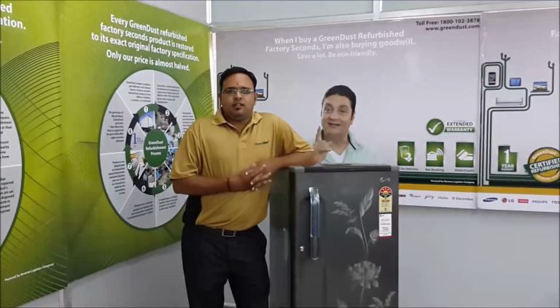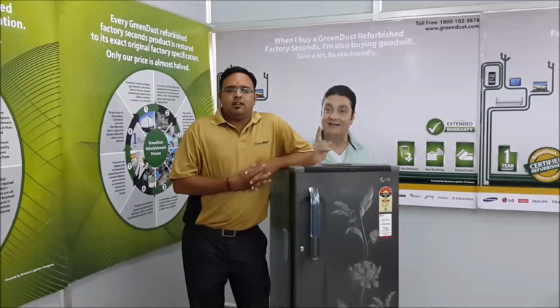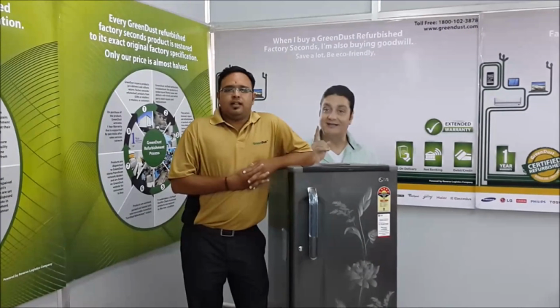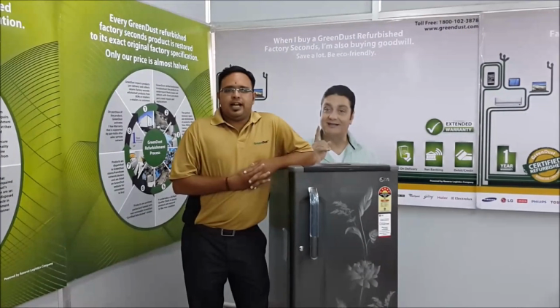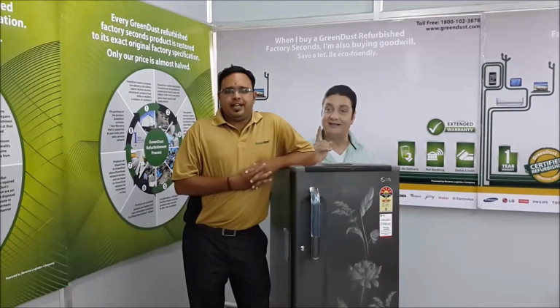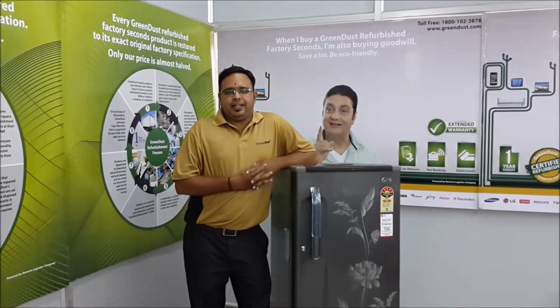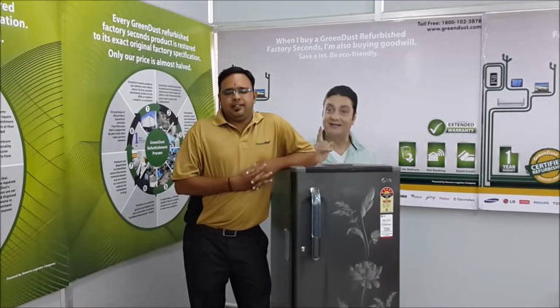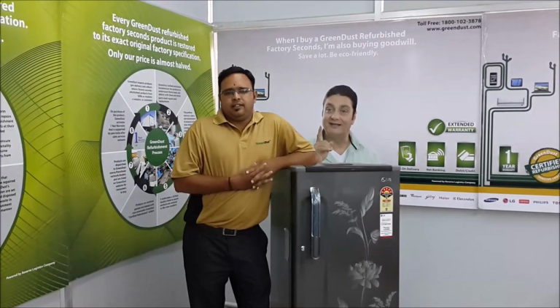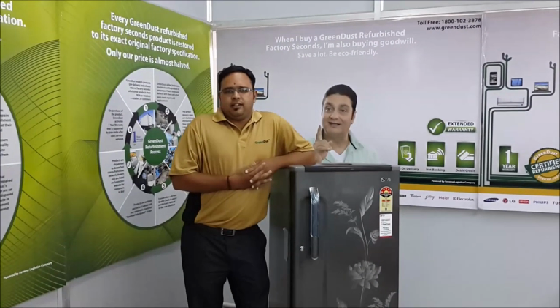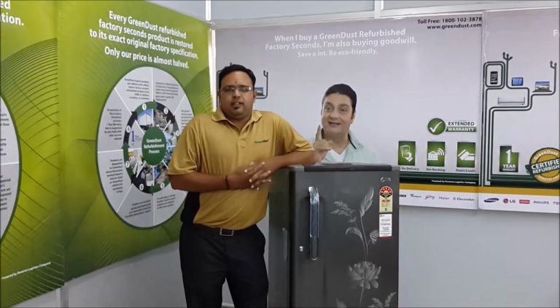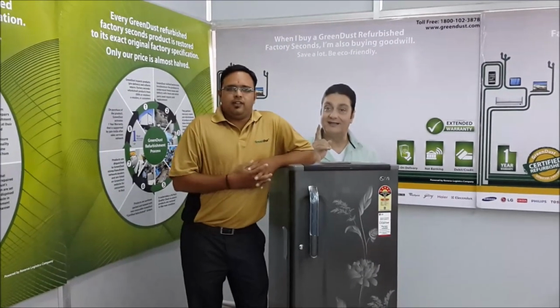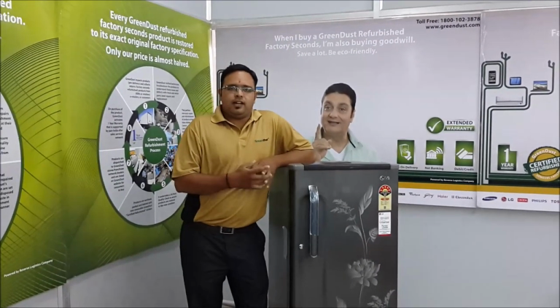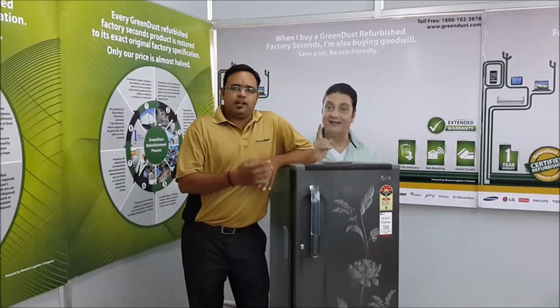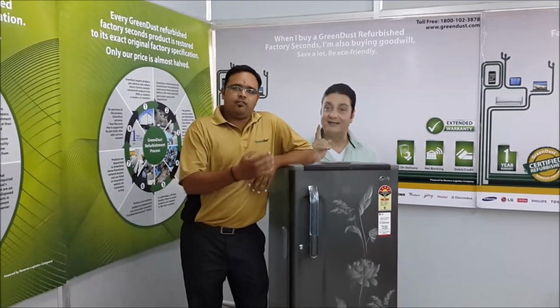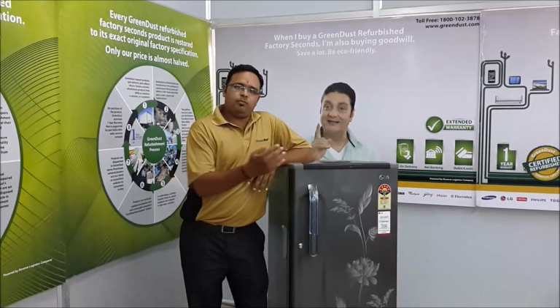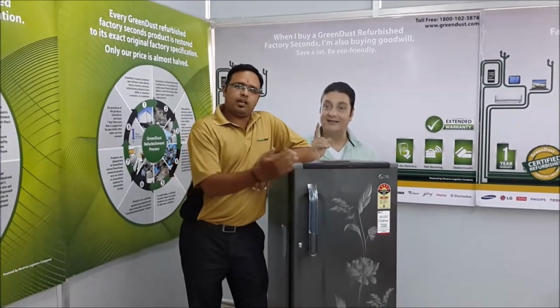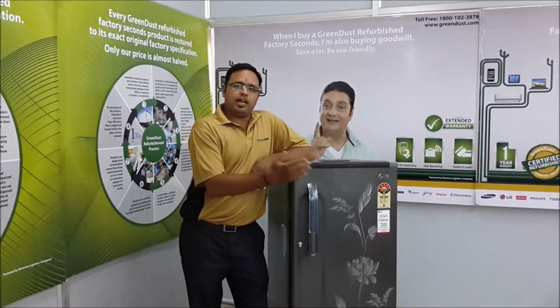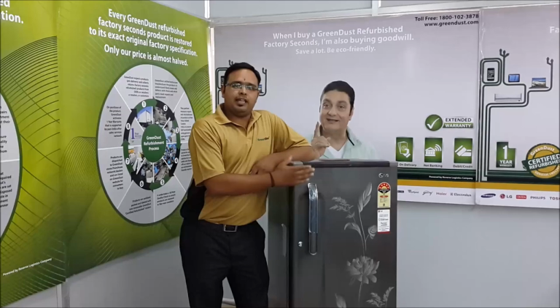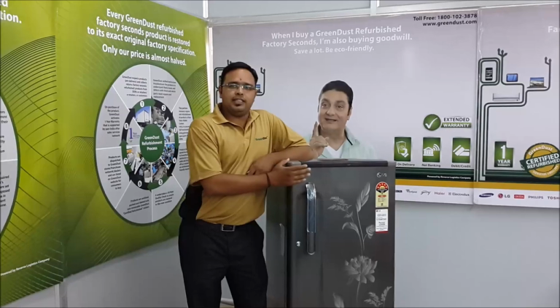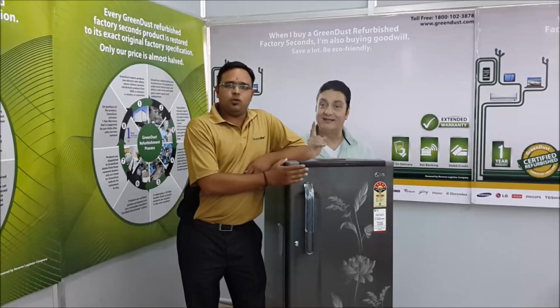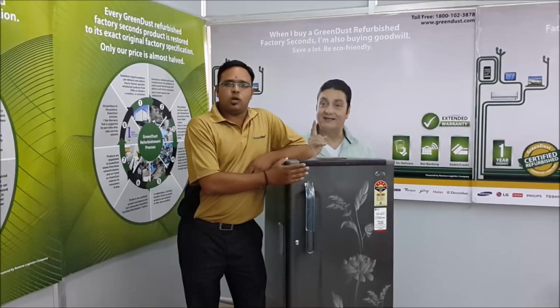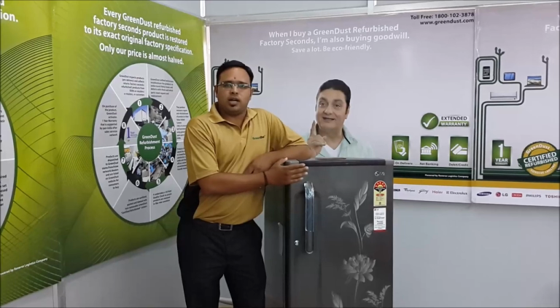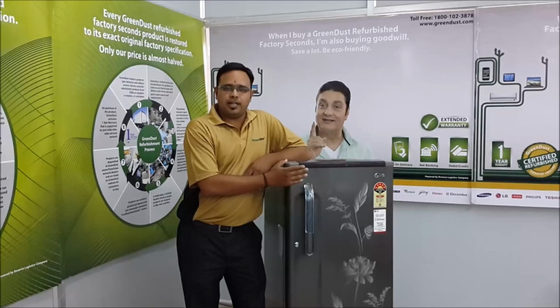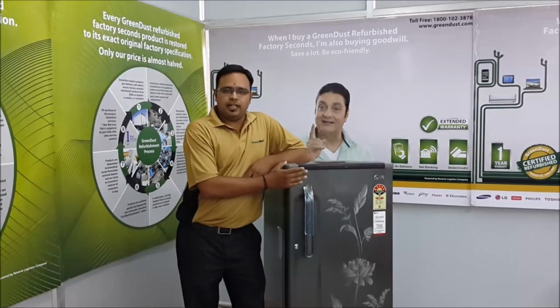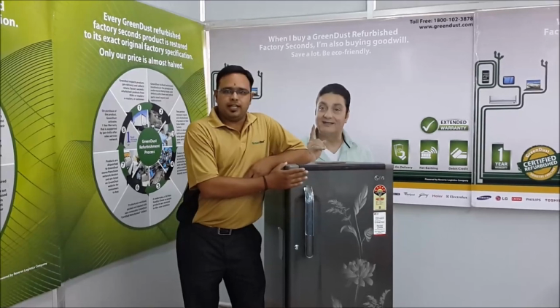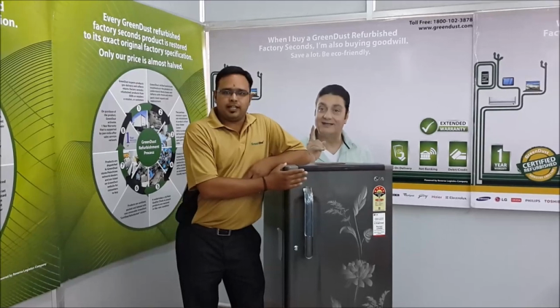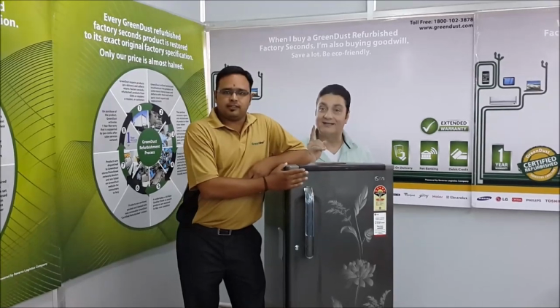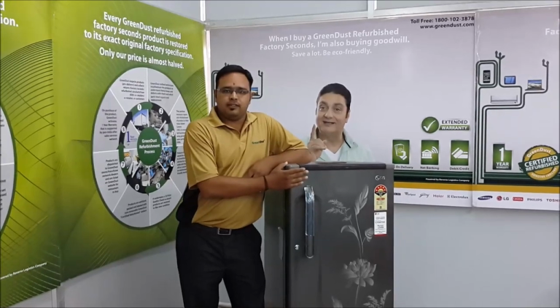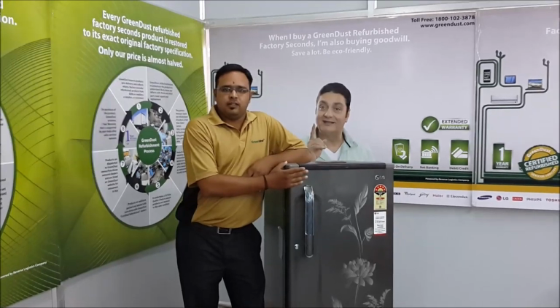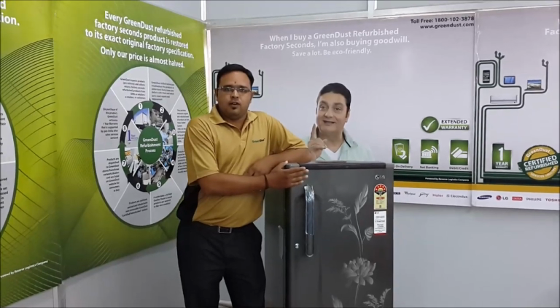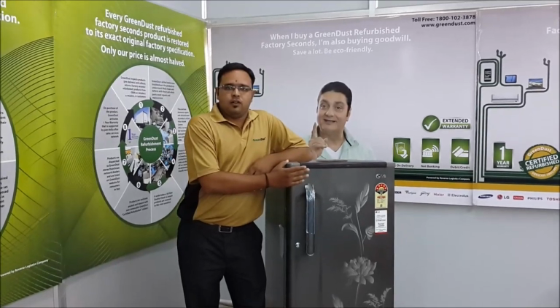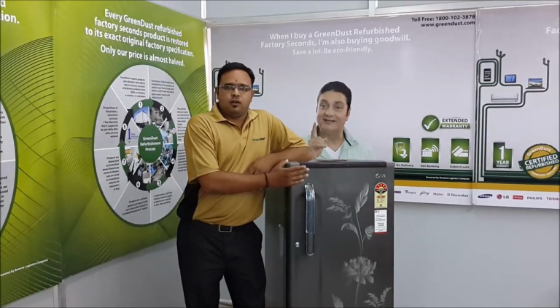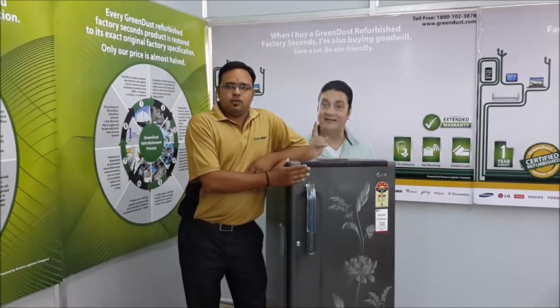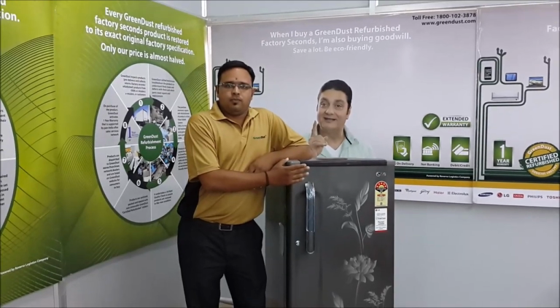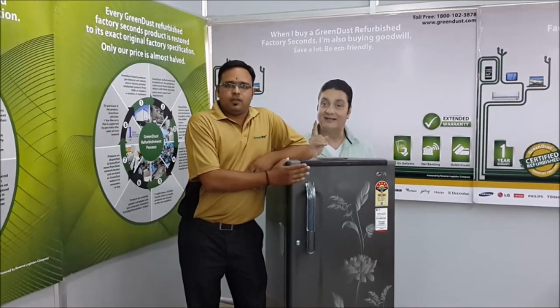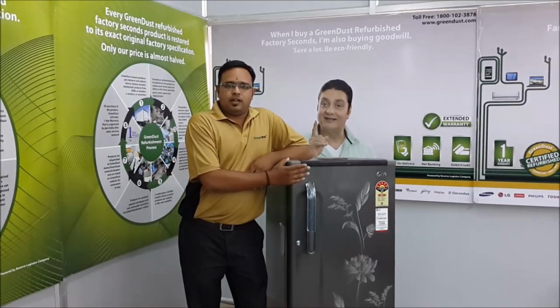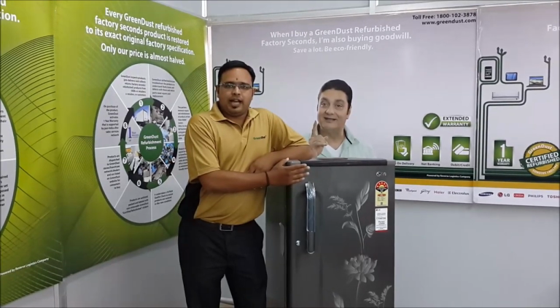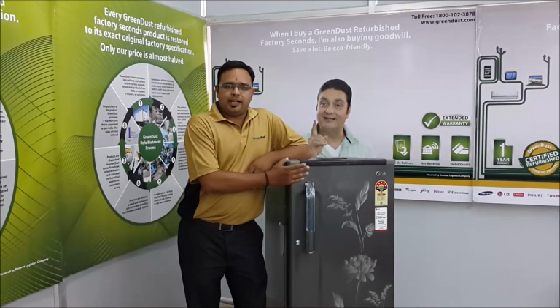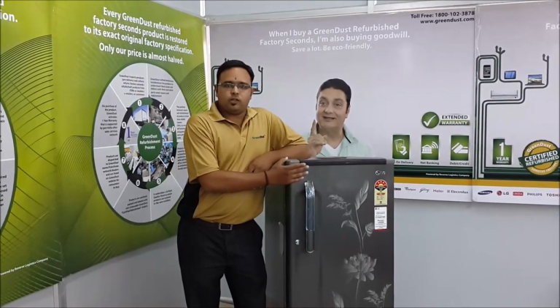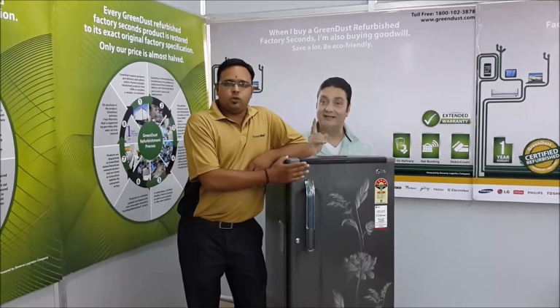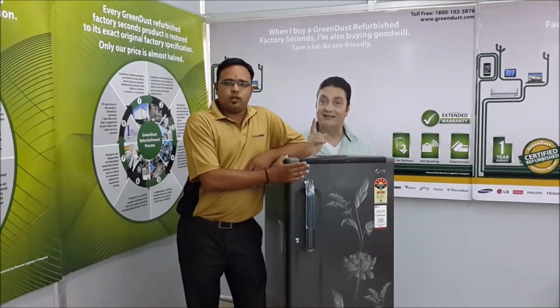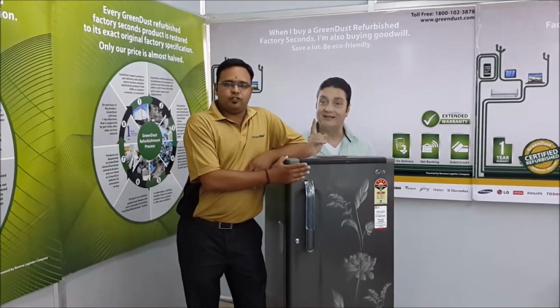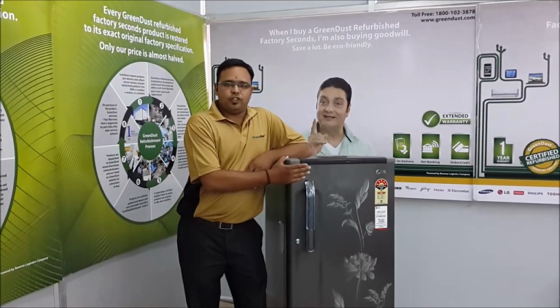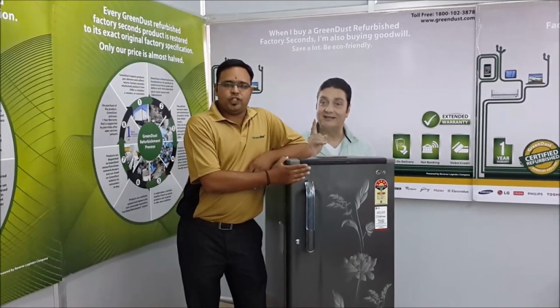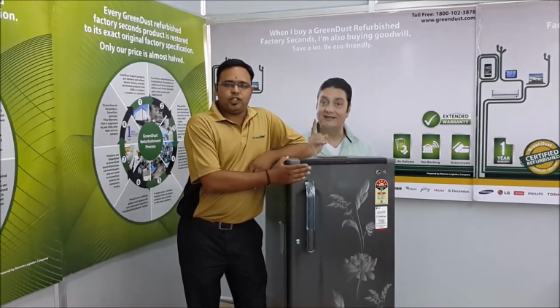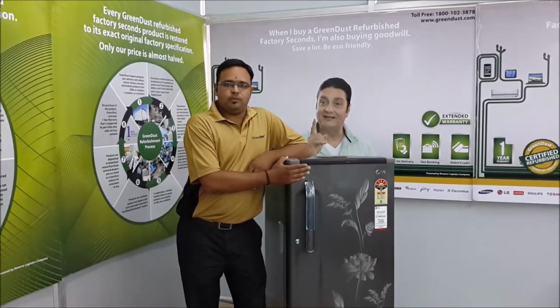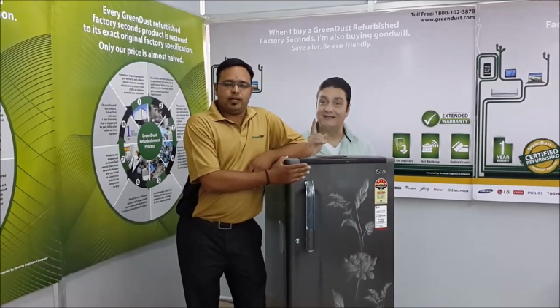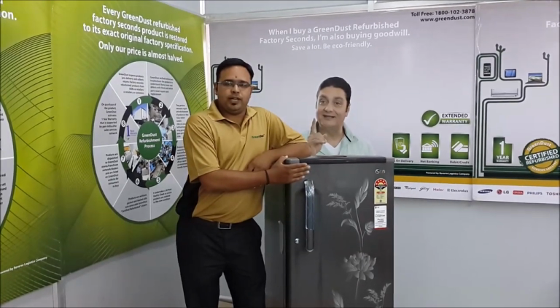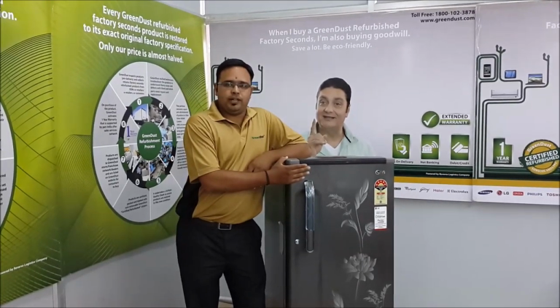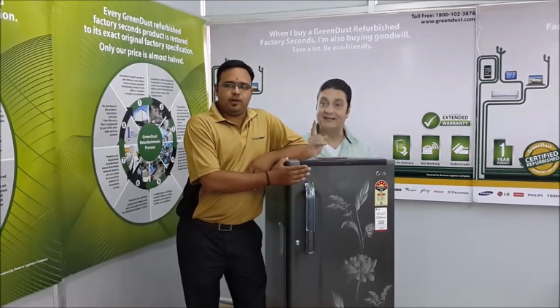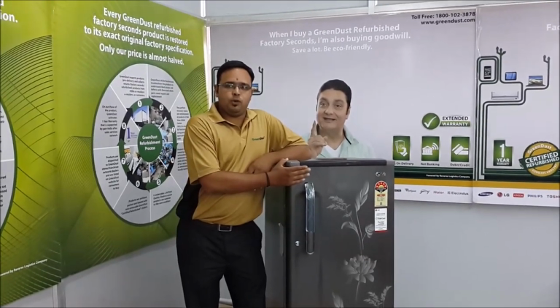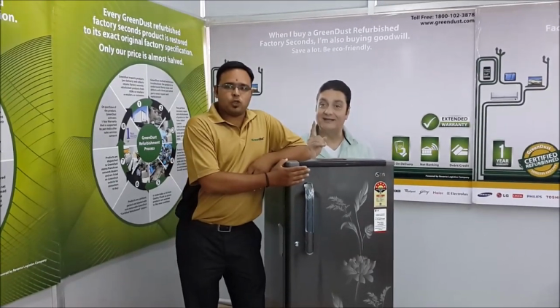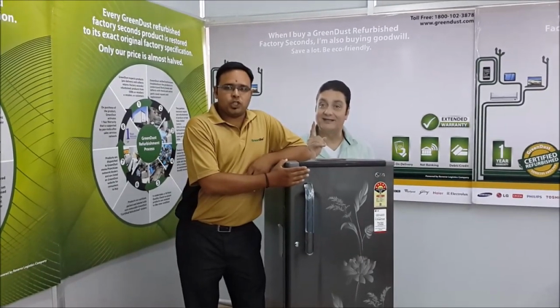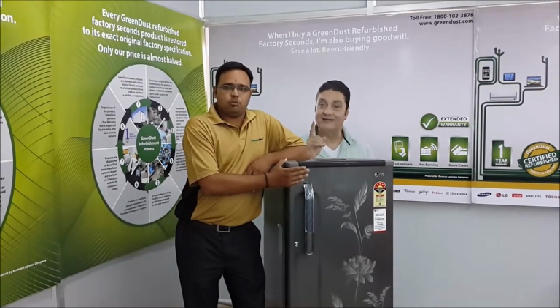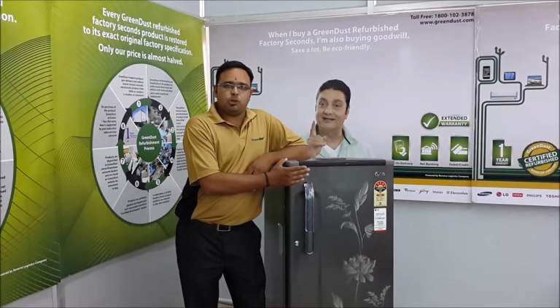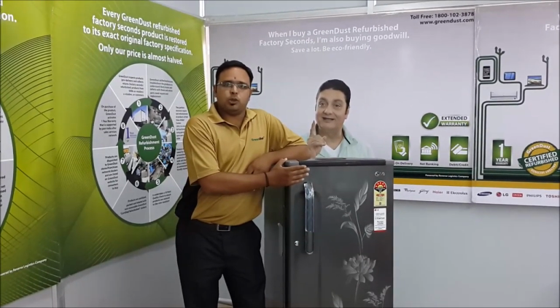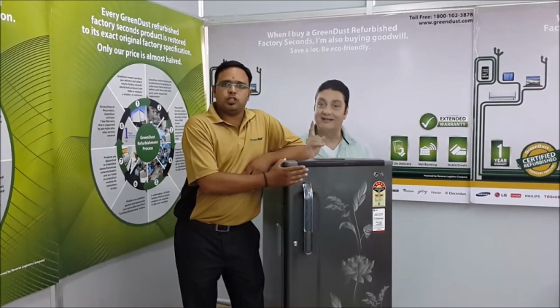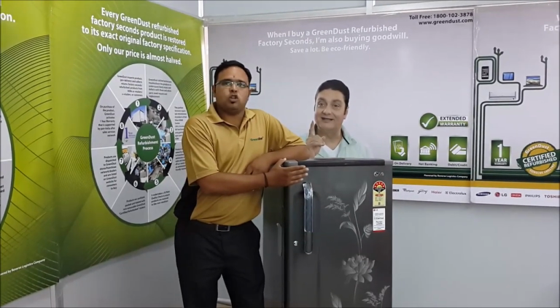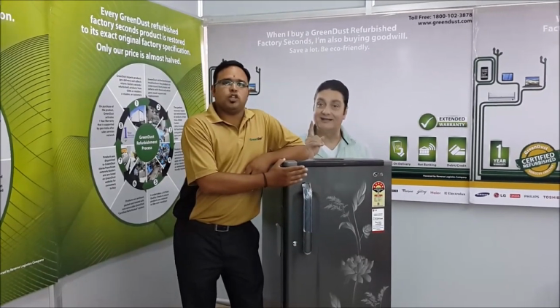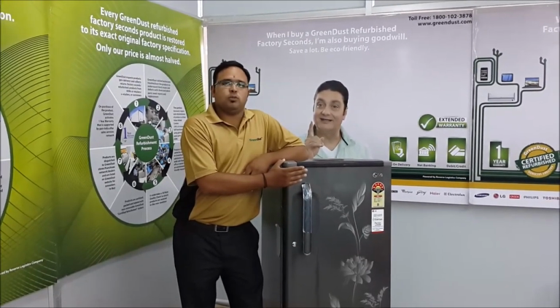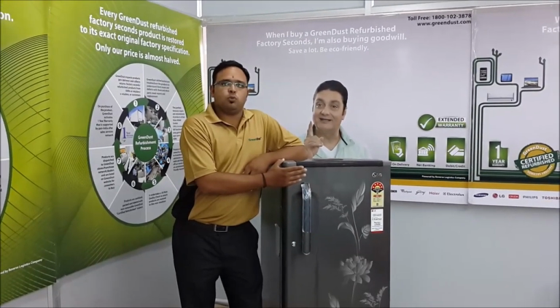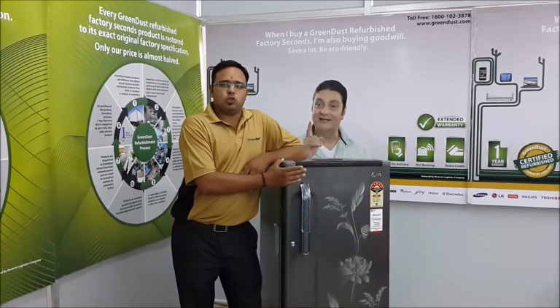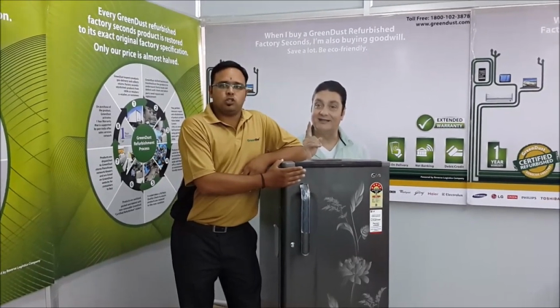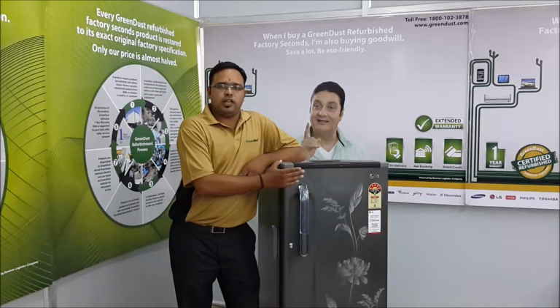Hi, I am here with the LG 190L Direct Cool Refrigerator Demonstration and Installation Process.